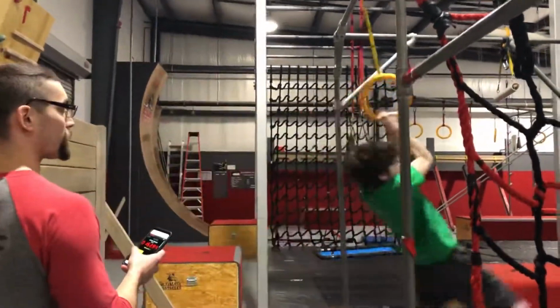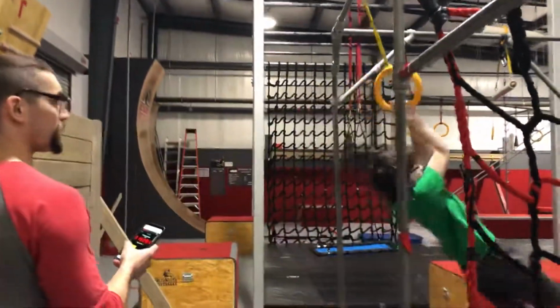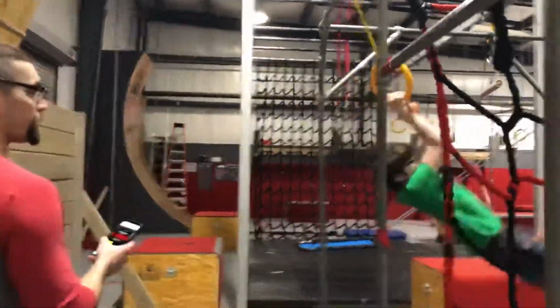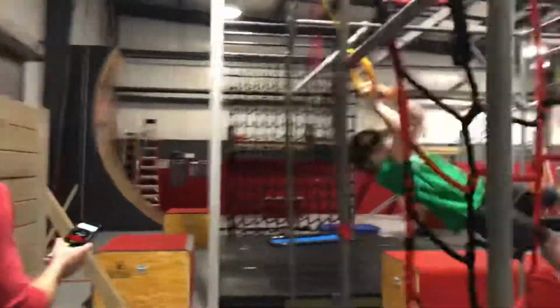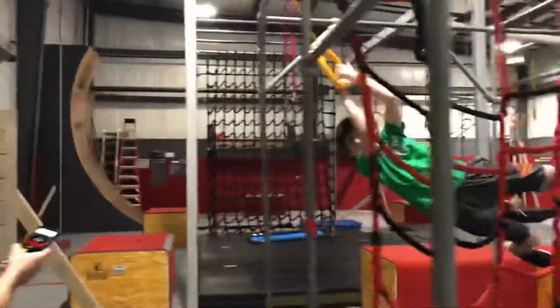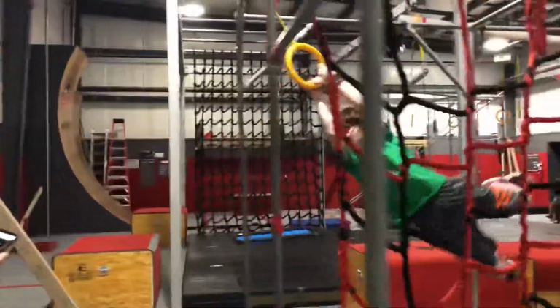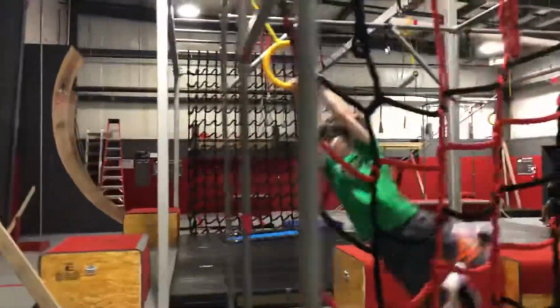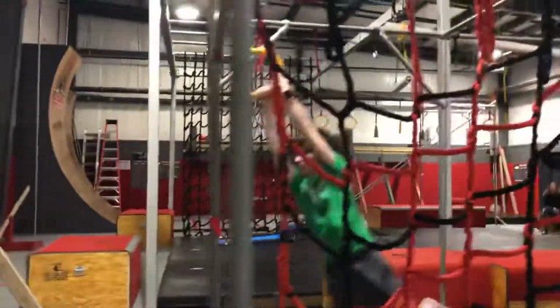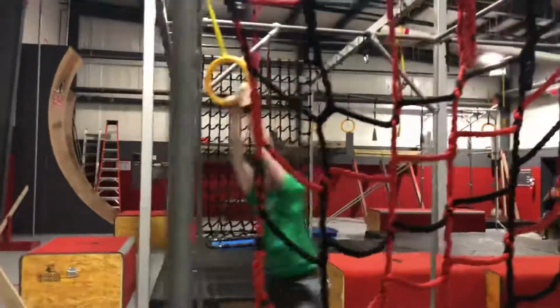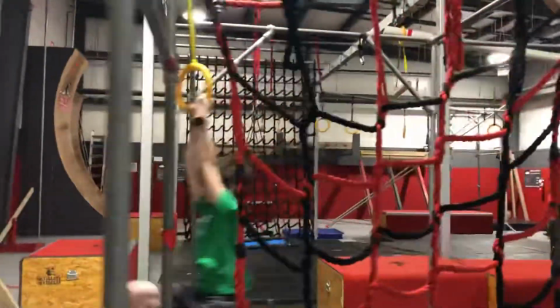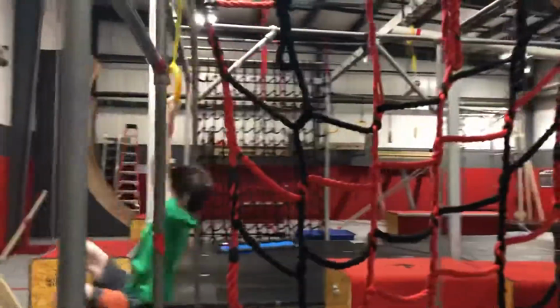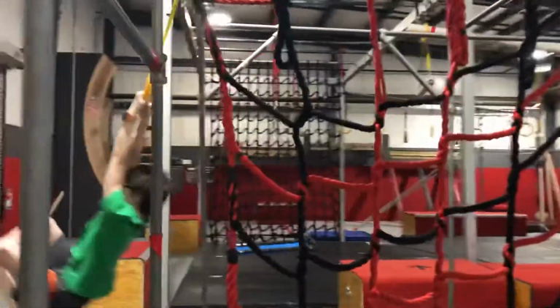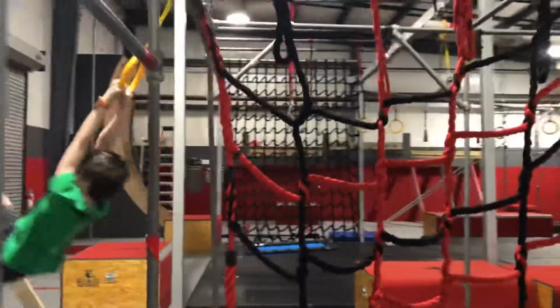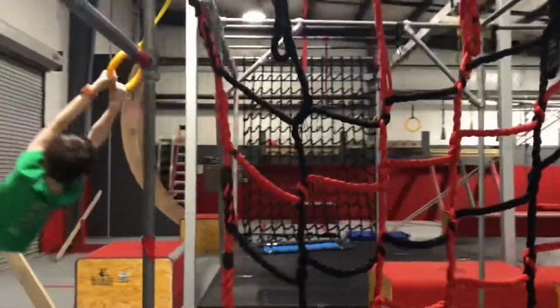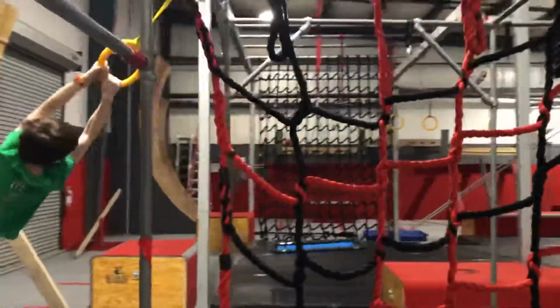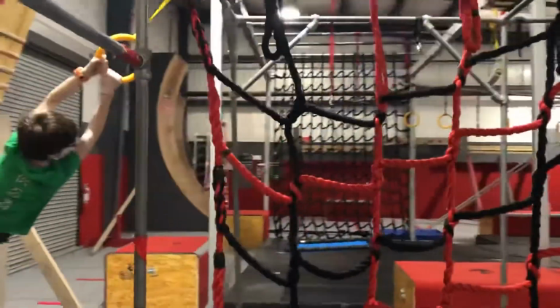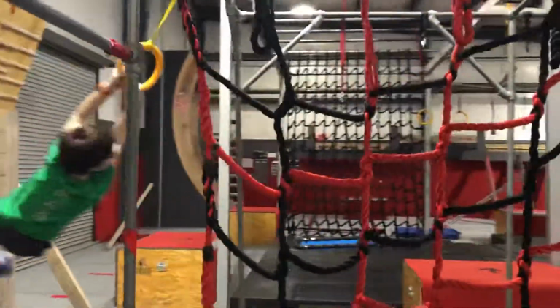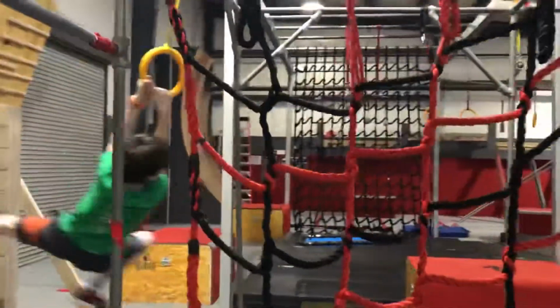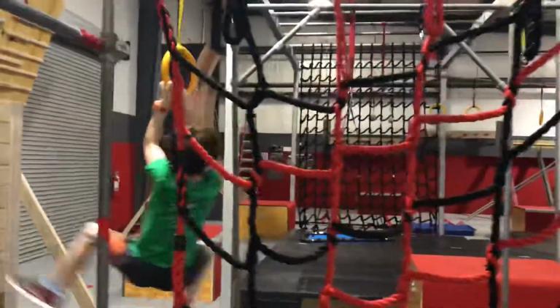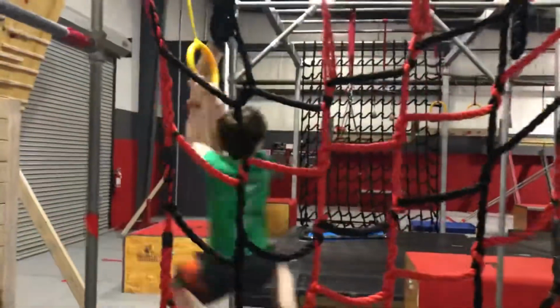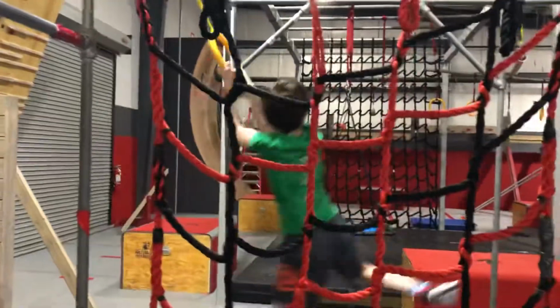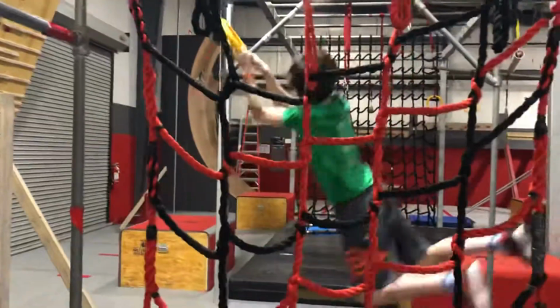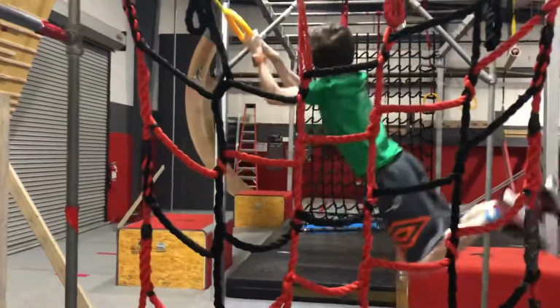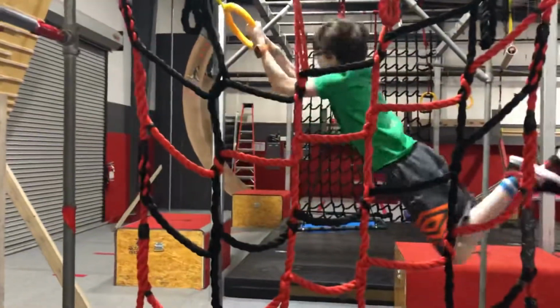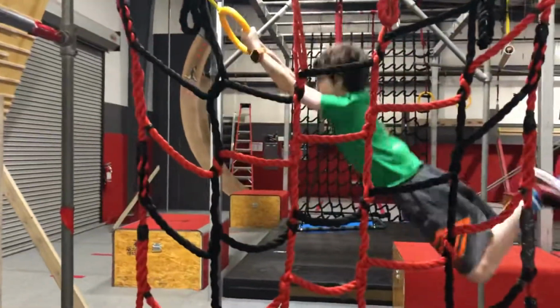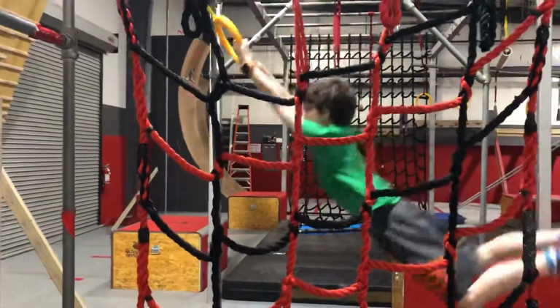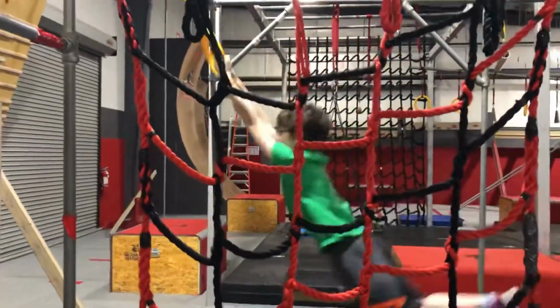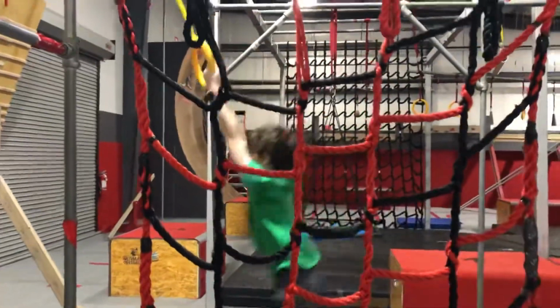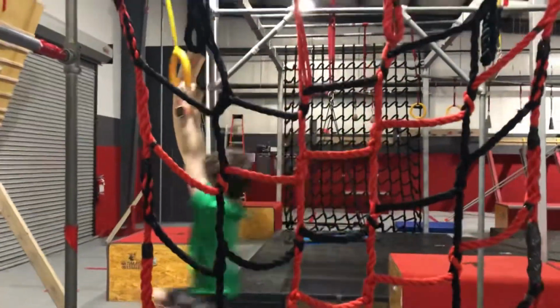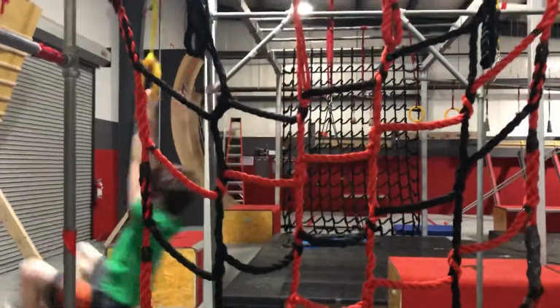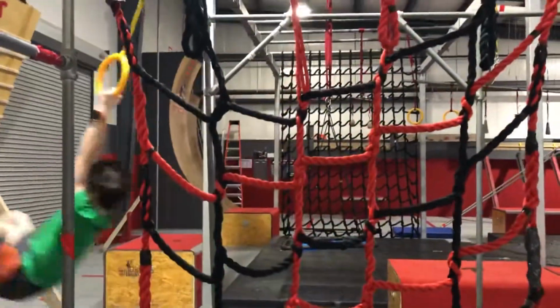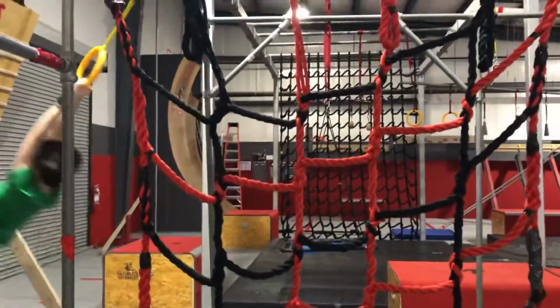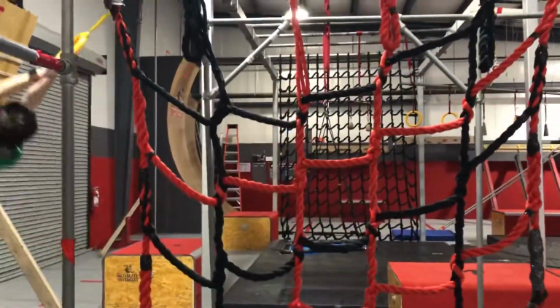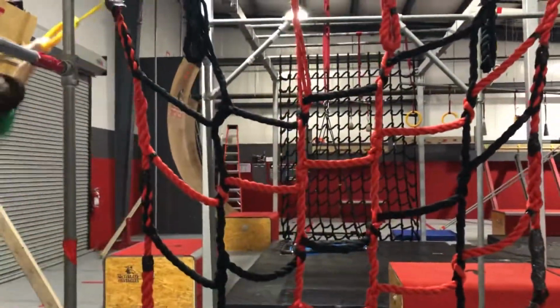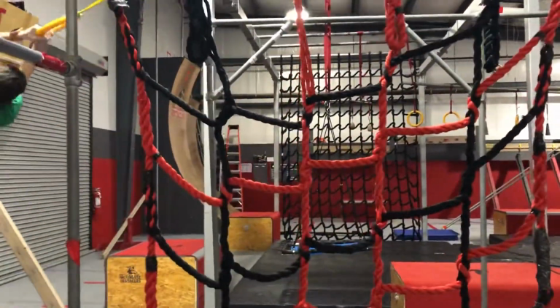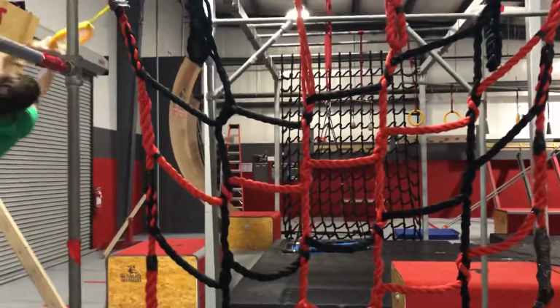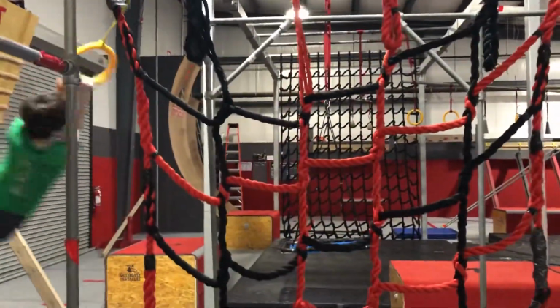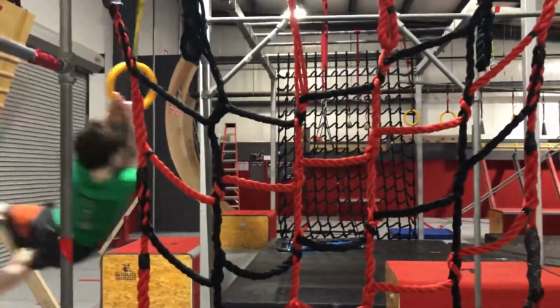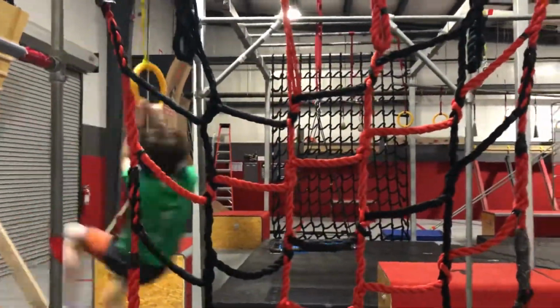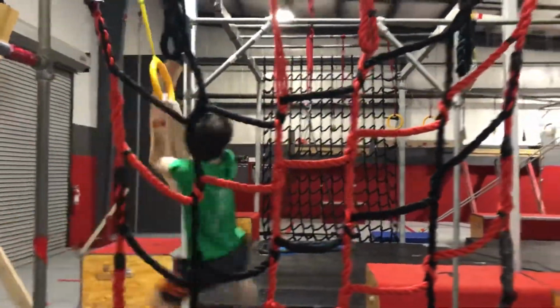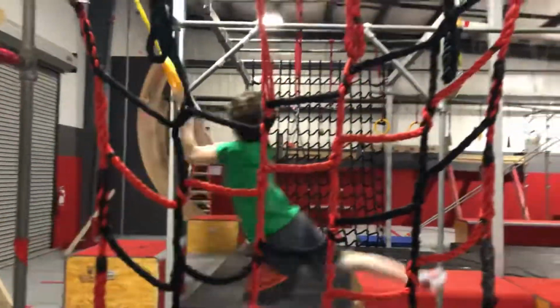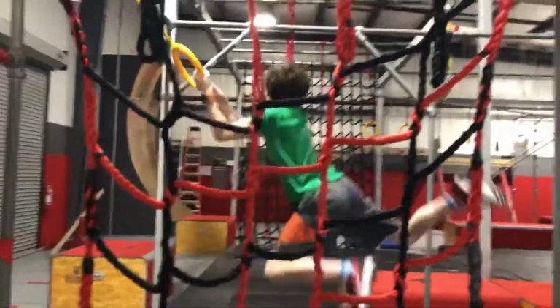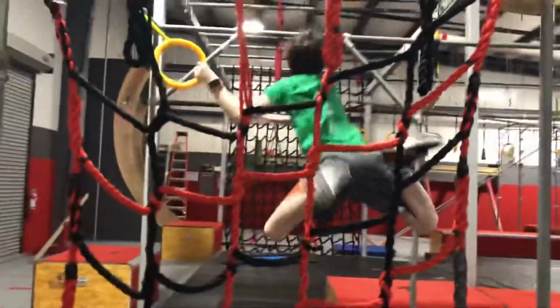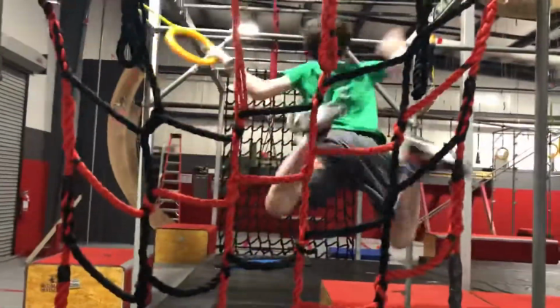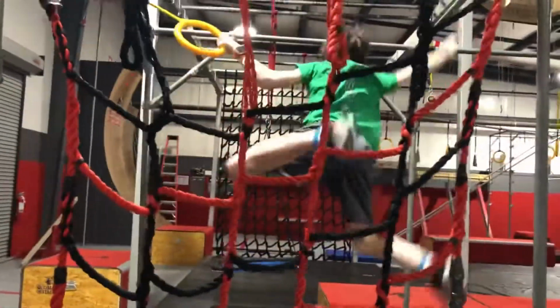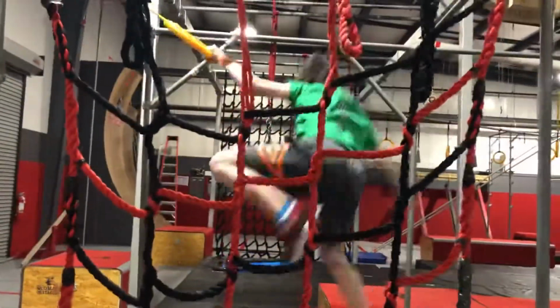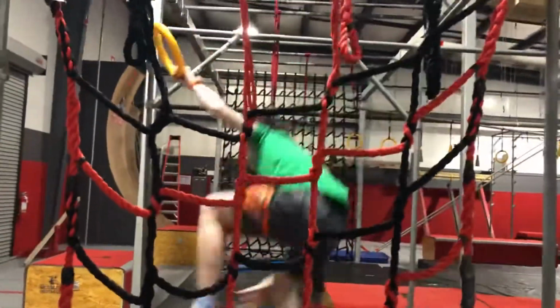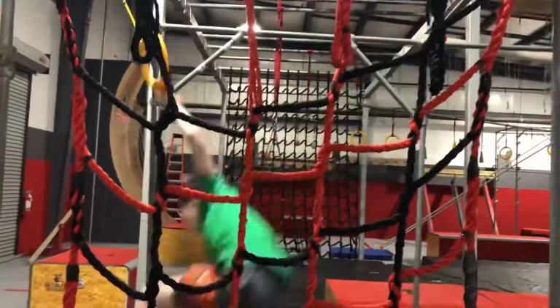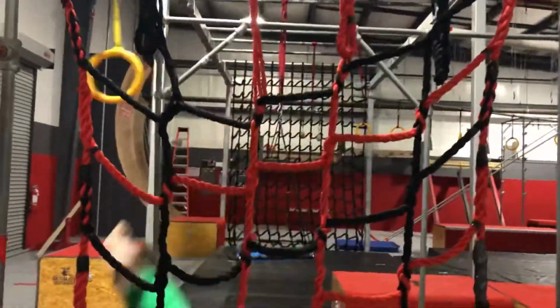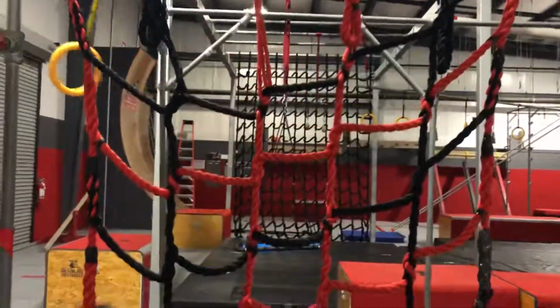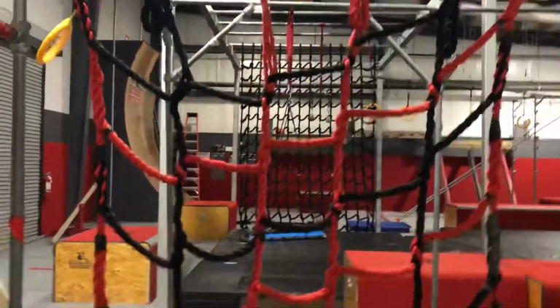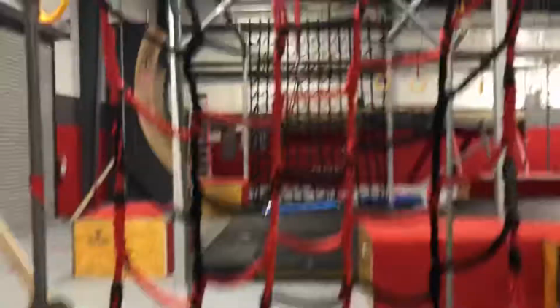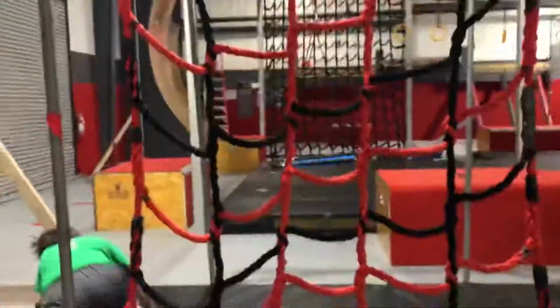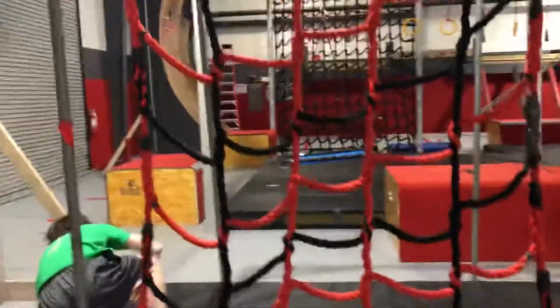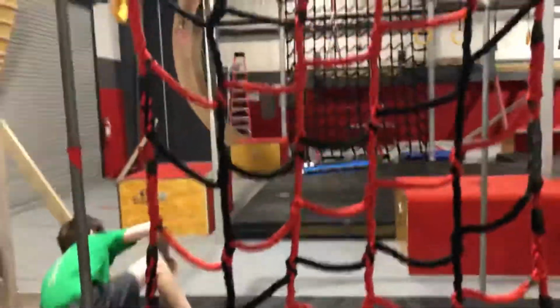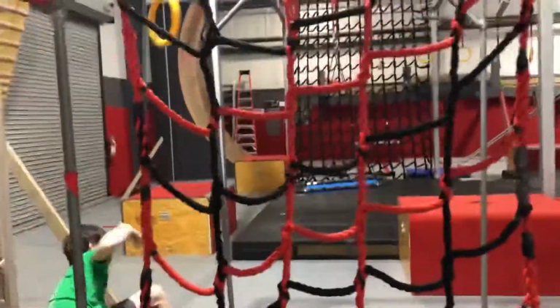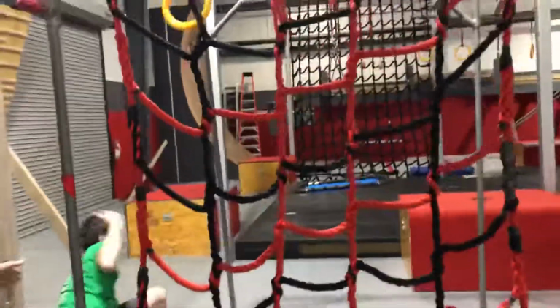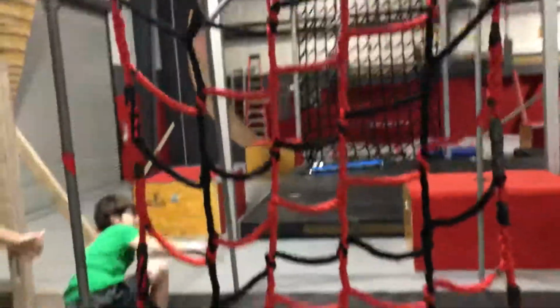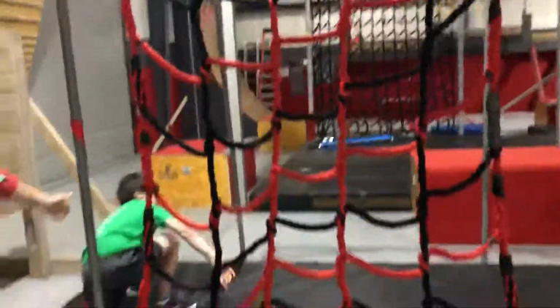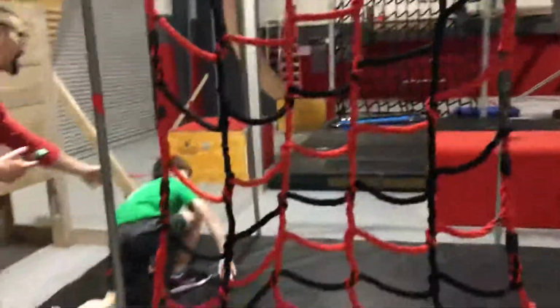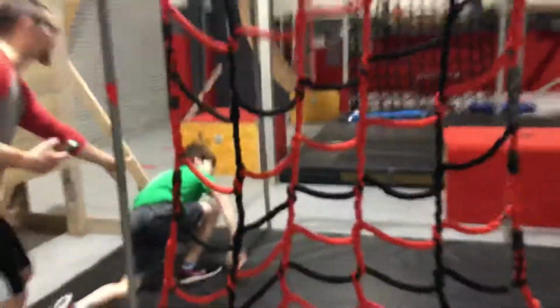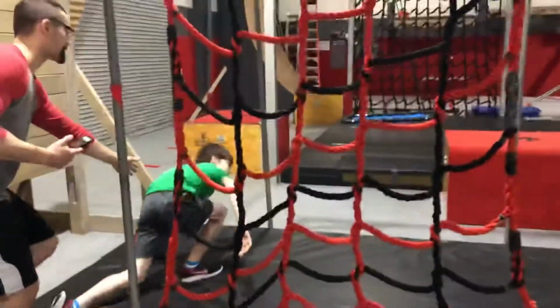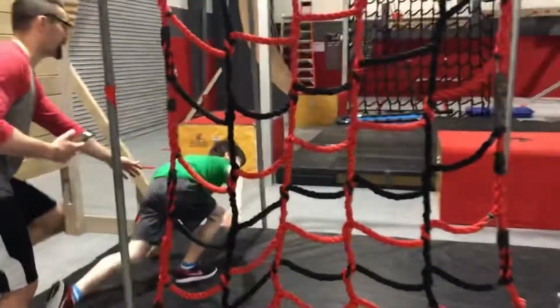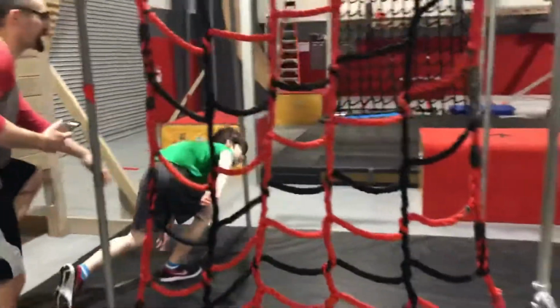Nice! Nice! Nice! Nice! Big swing. It's on the feet and... Good swing! Good job!